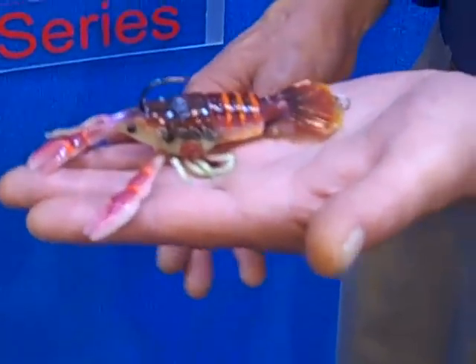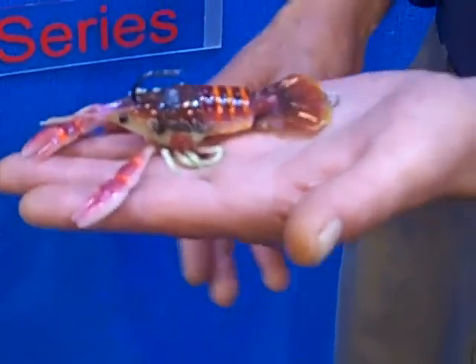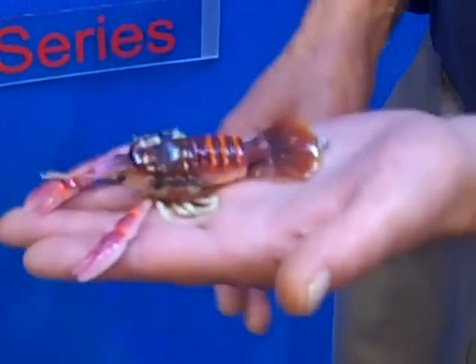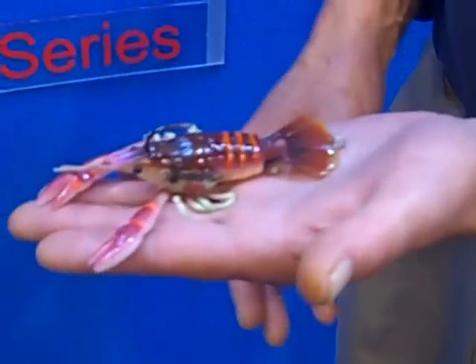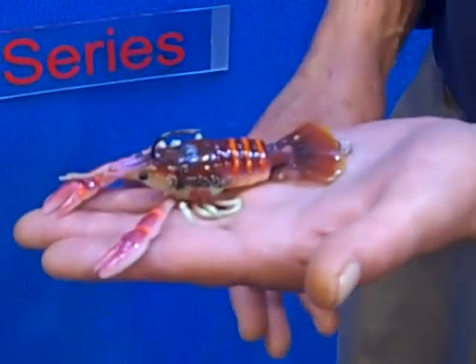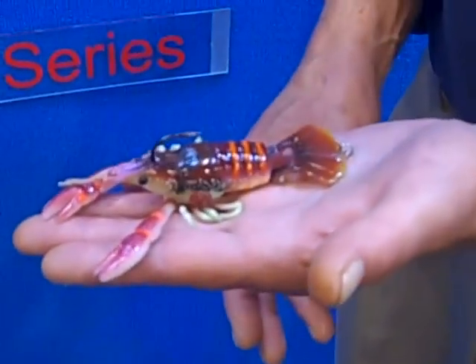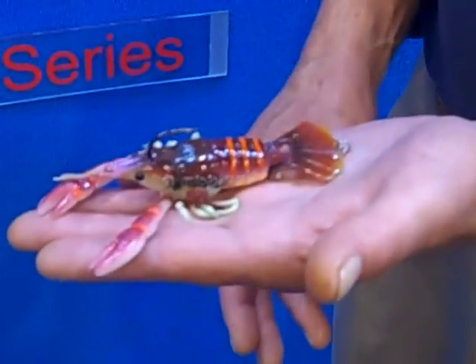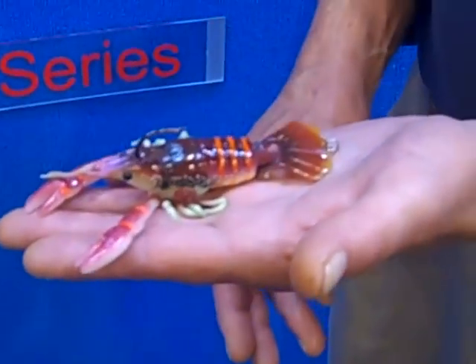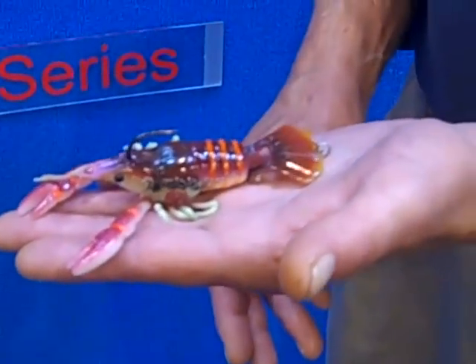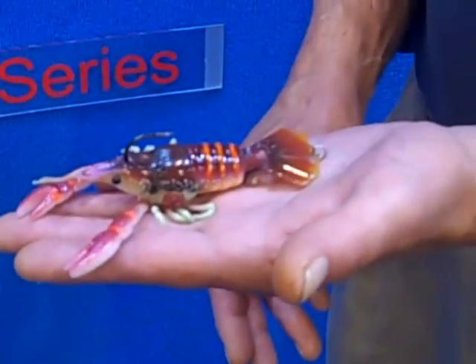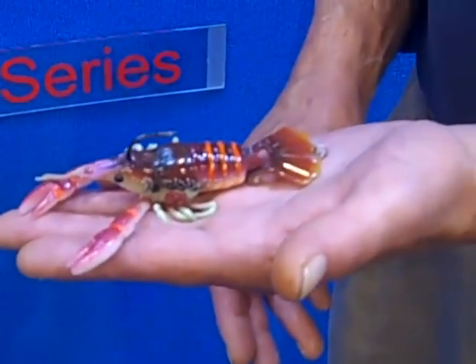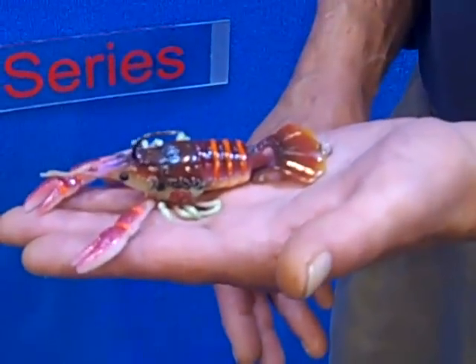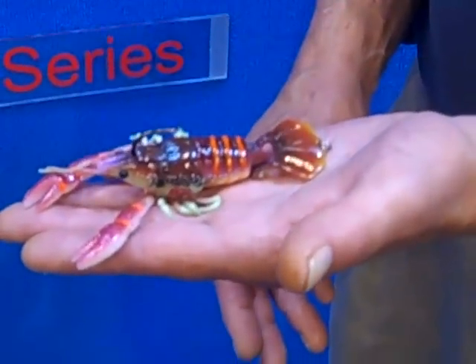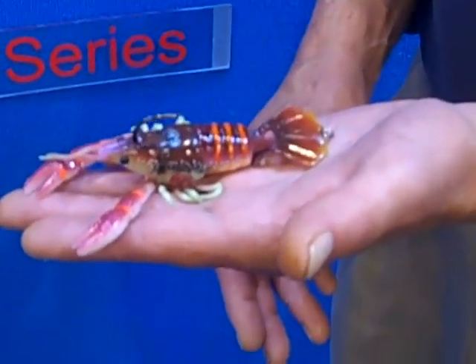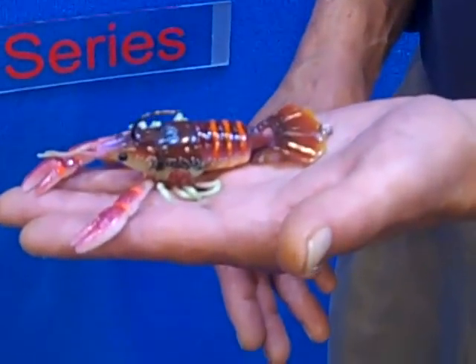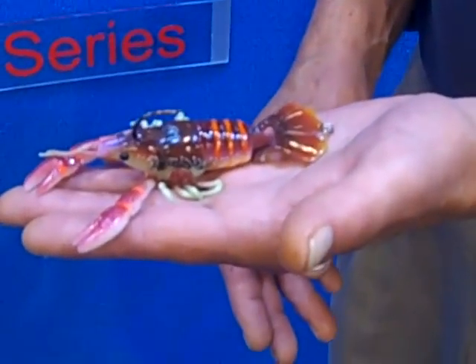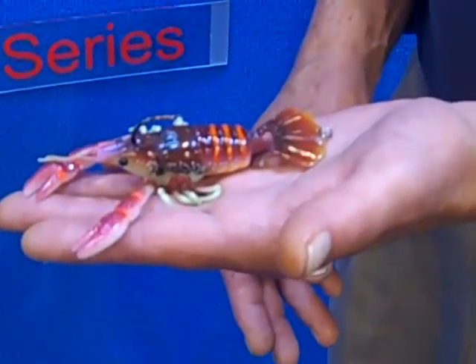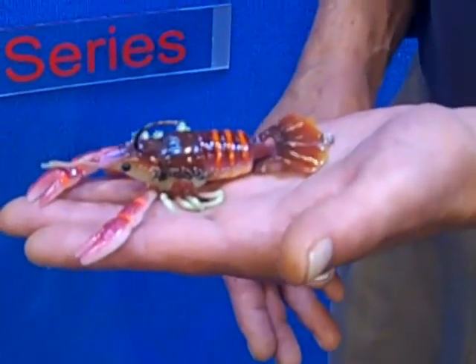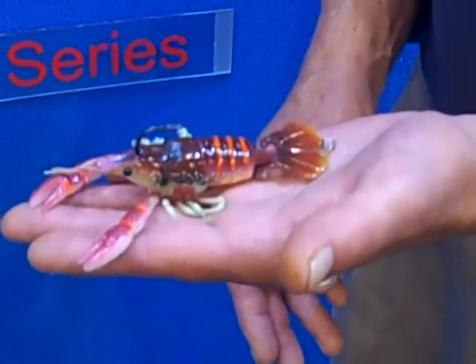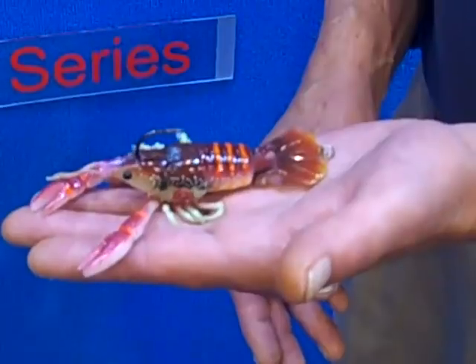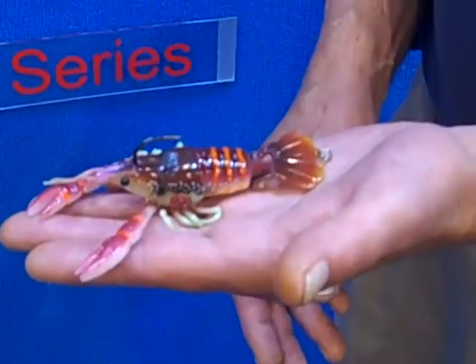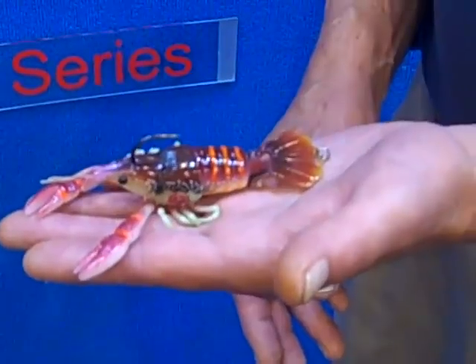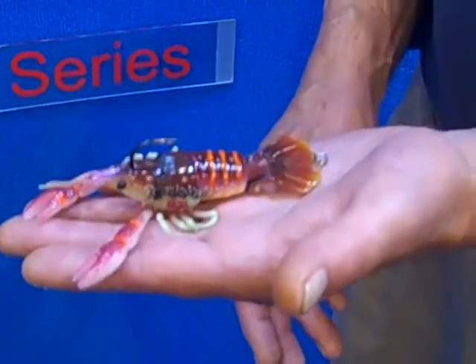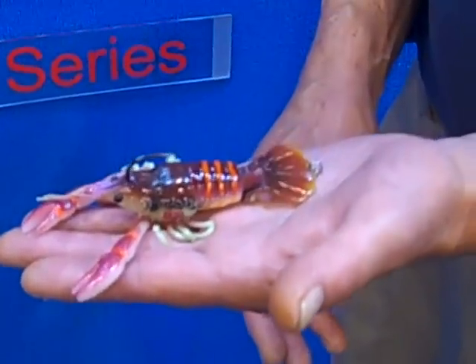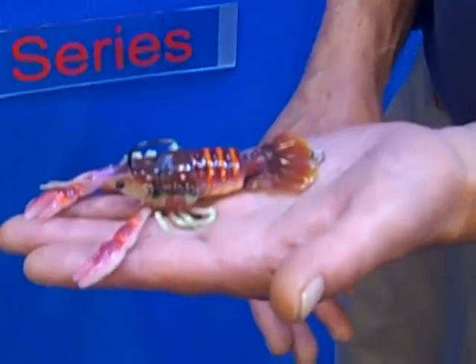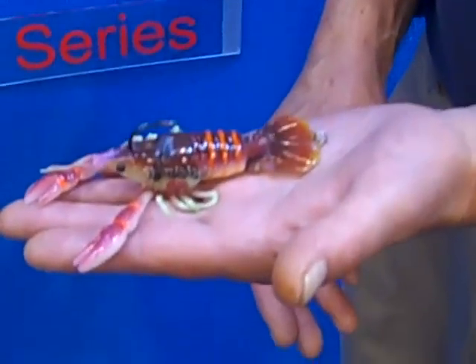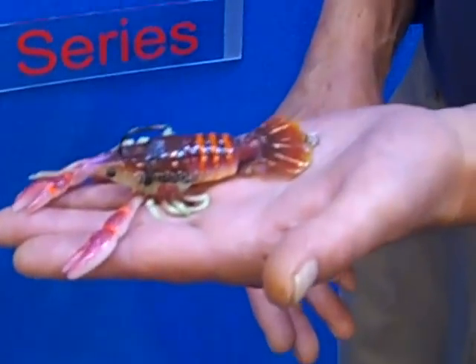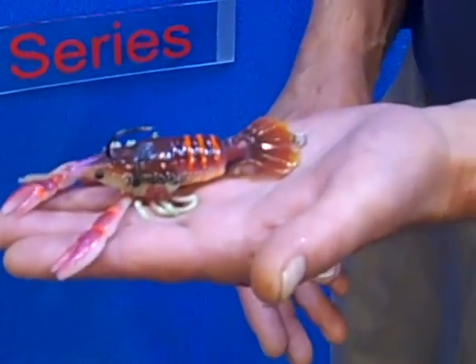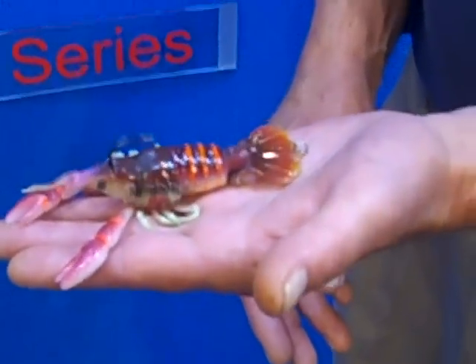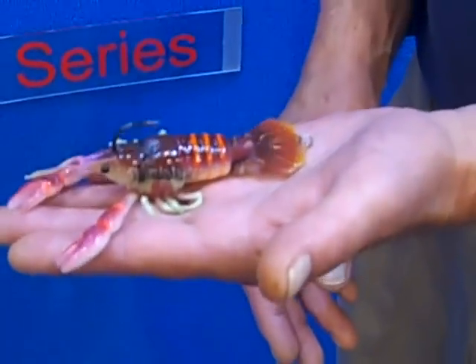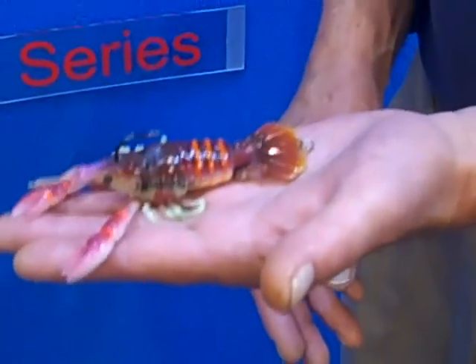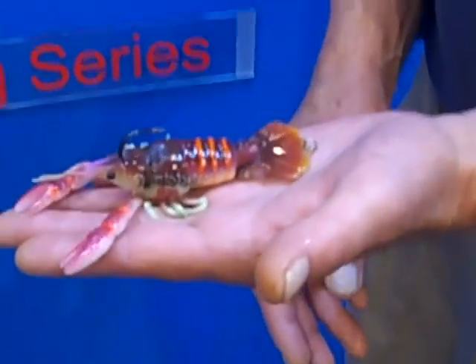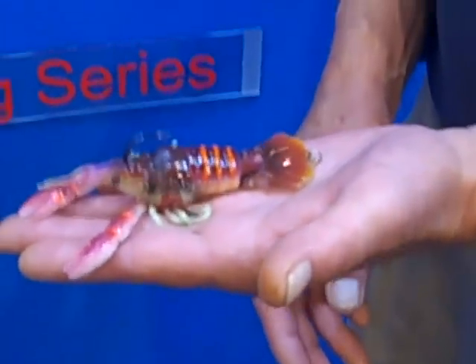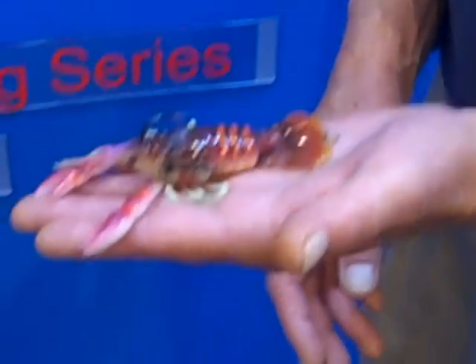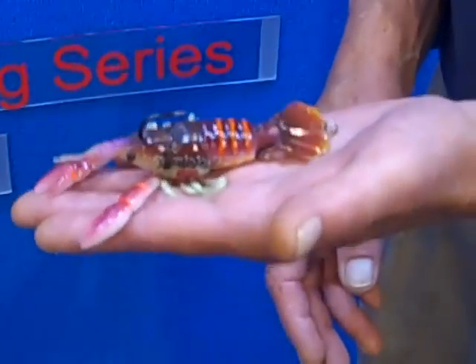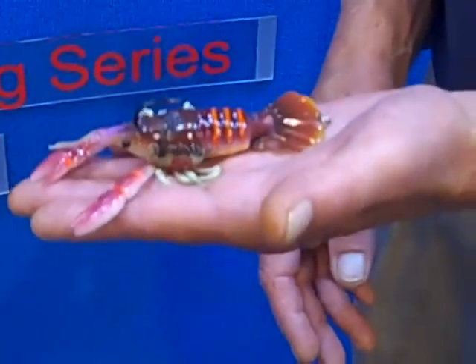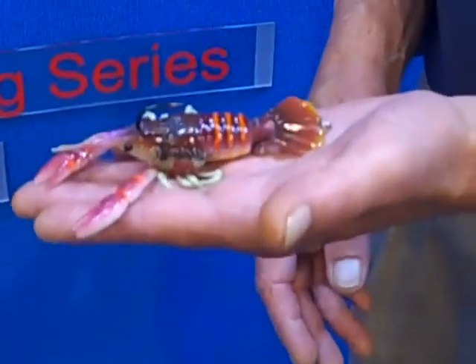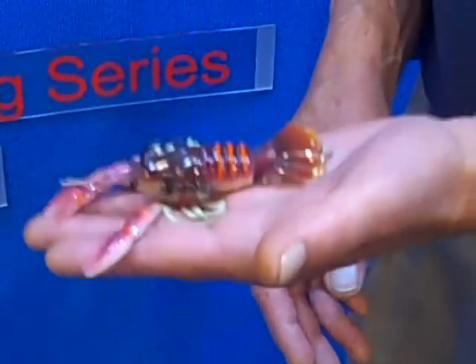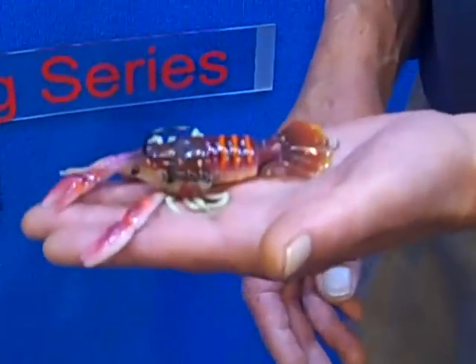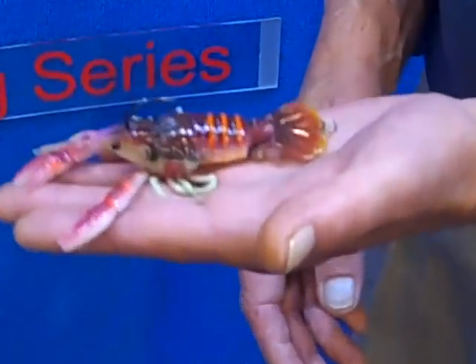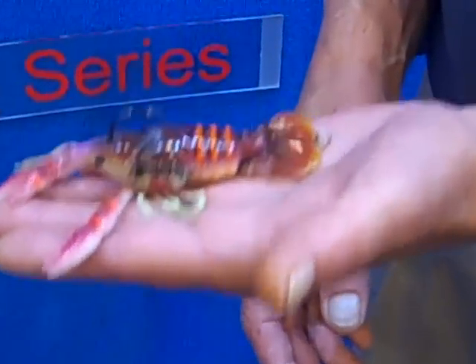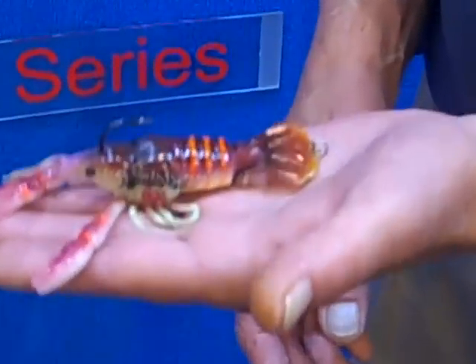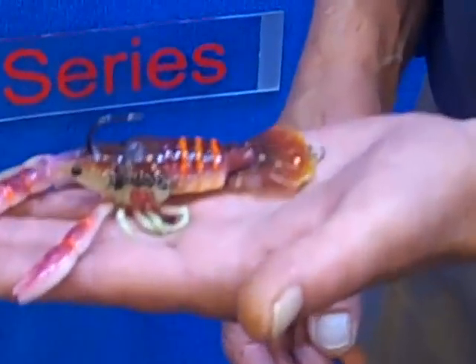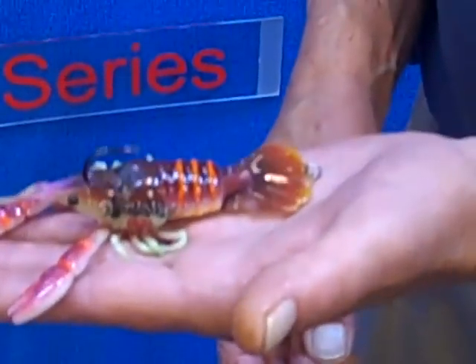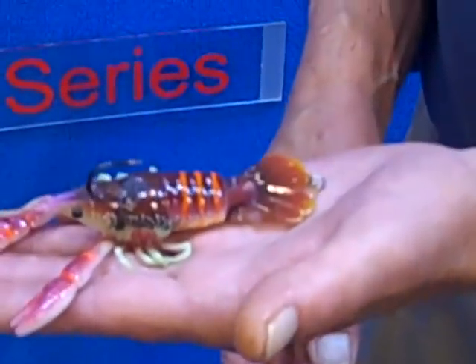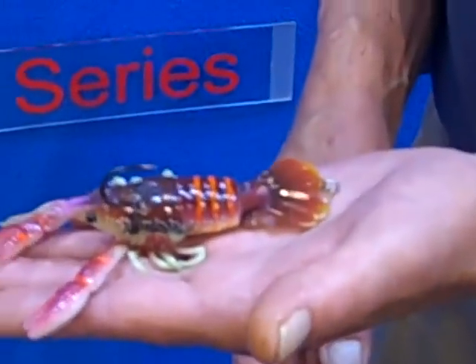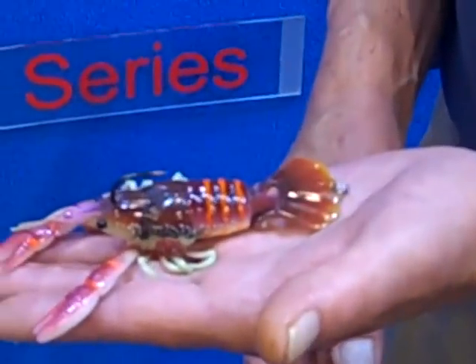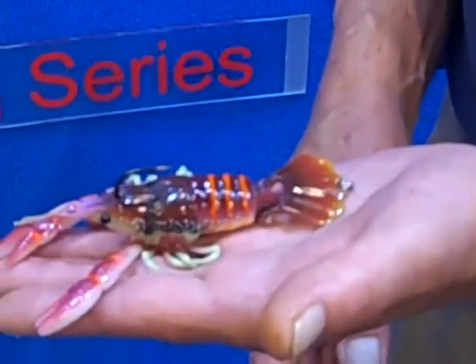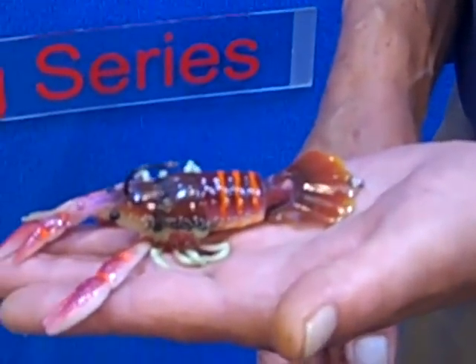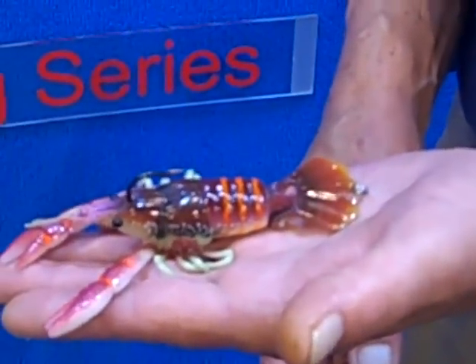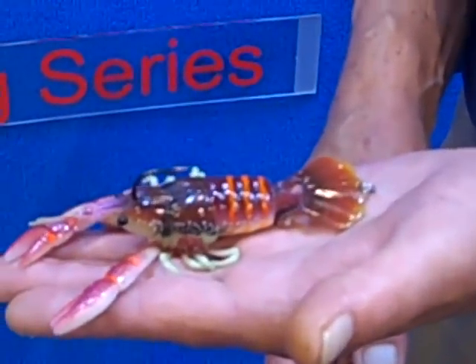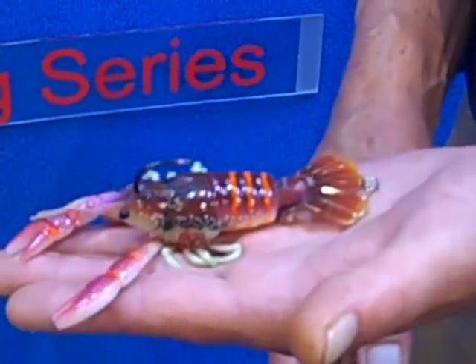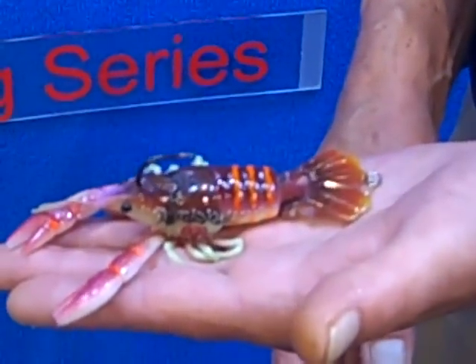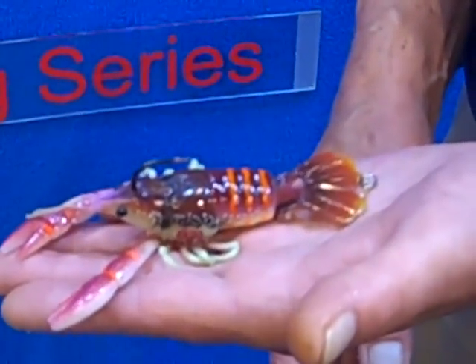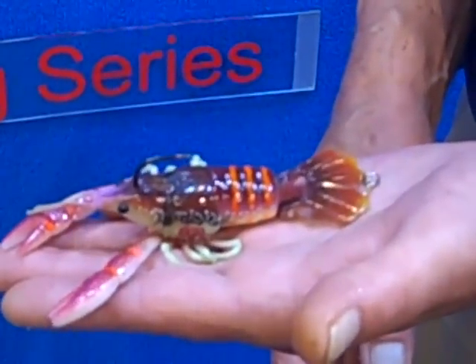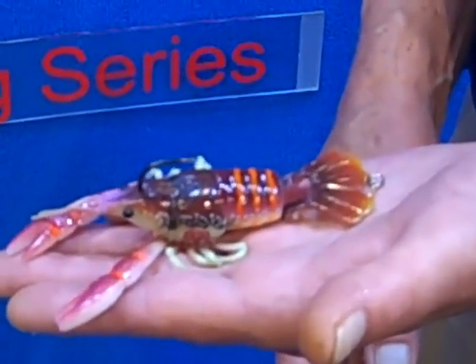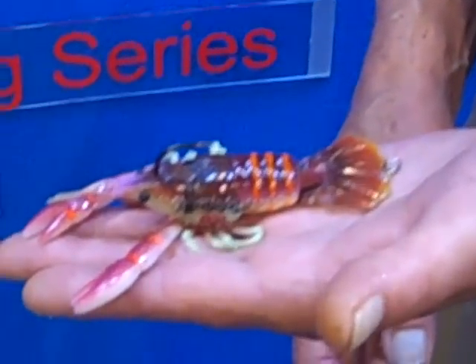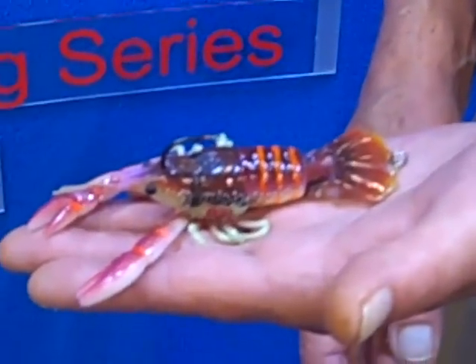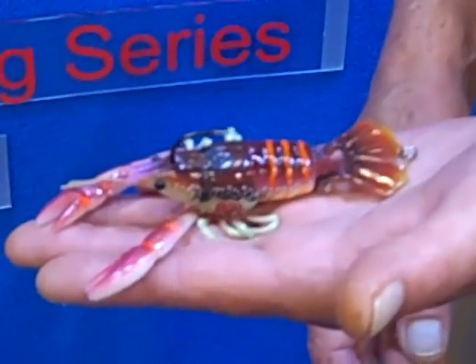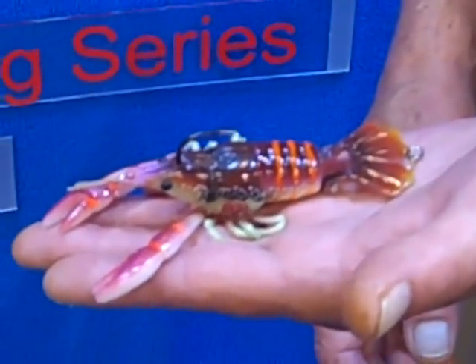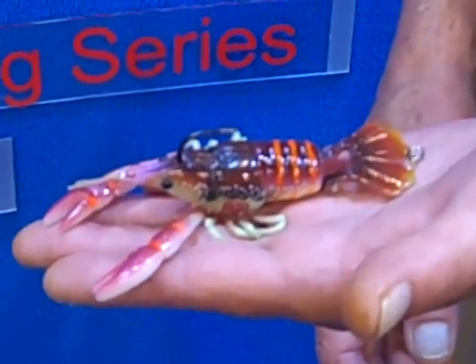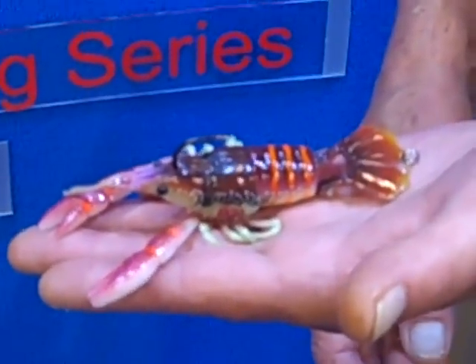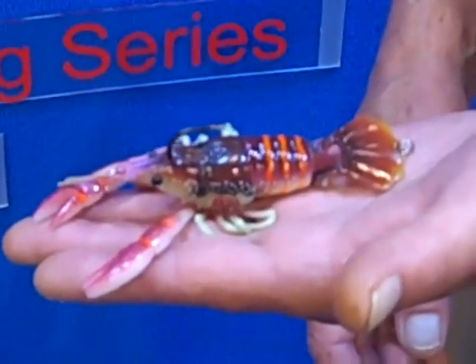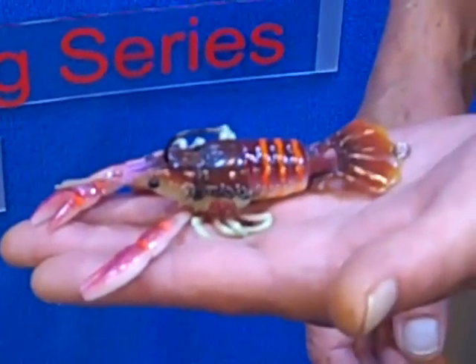If you look at it in the water and you see some of the videos that are available, you'll see it swims much more like a crayfish than anything else on the market.